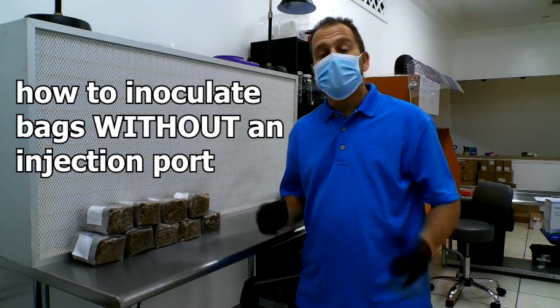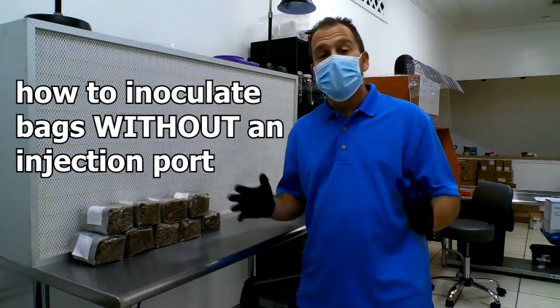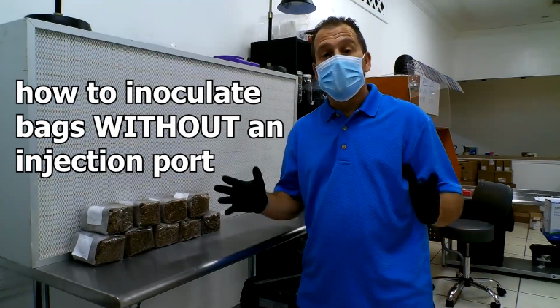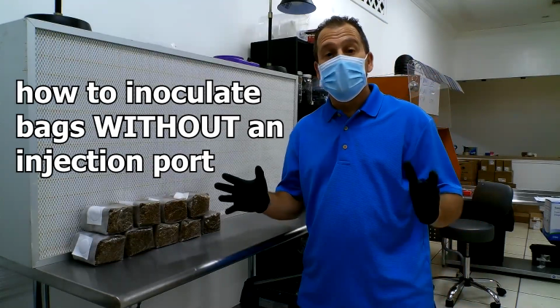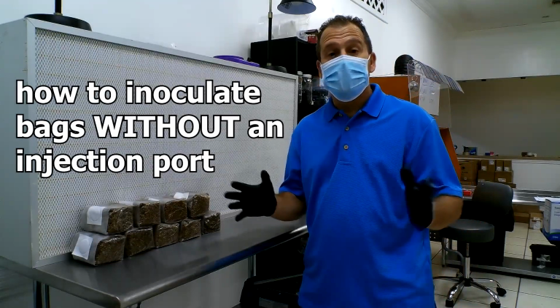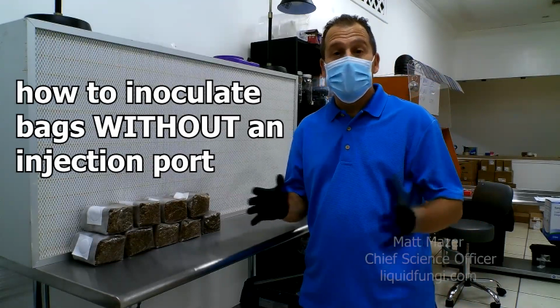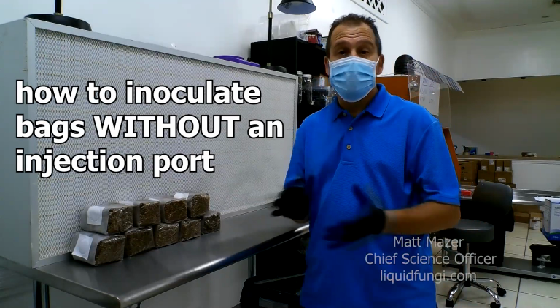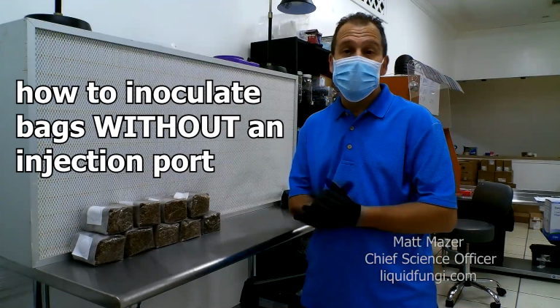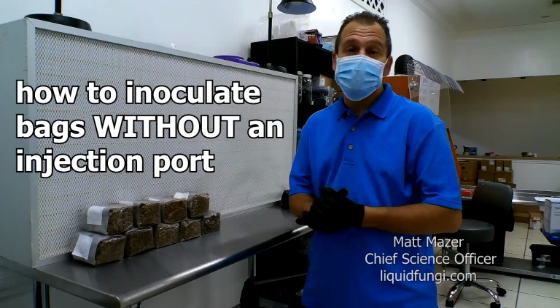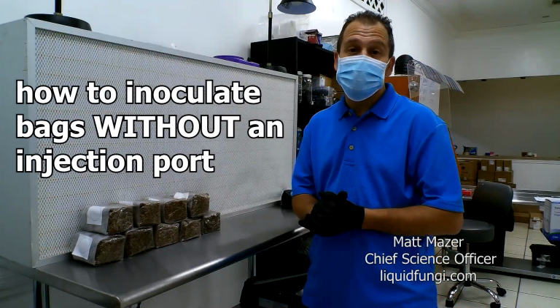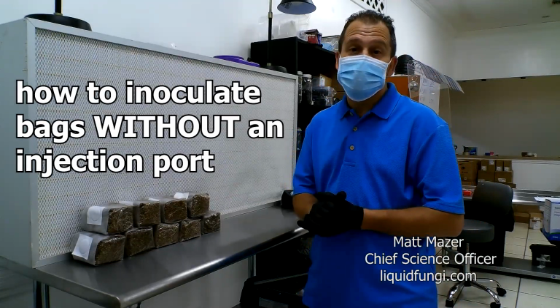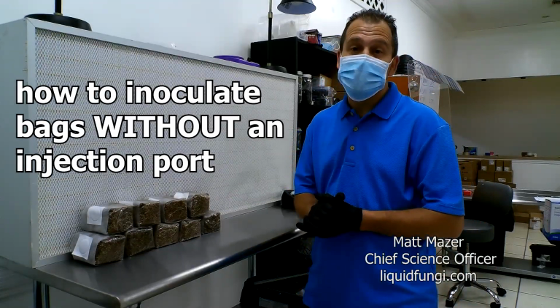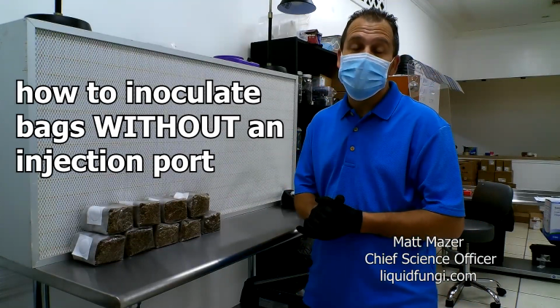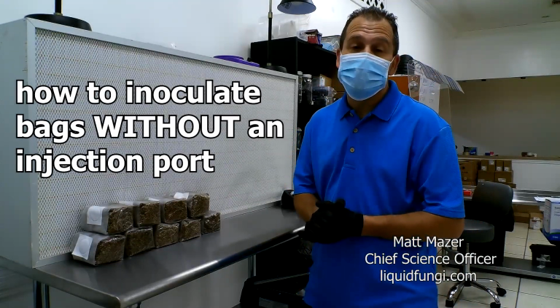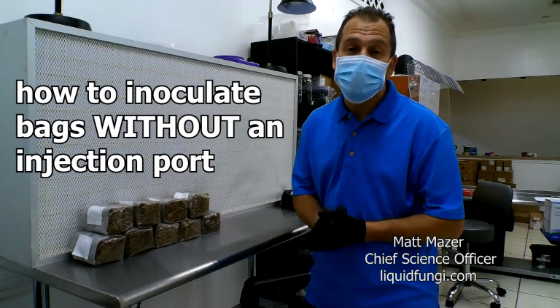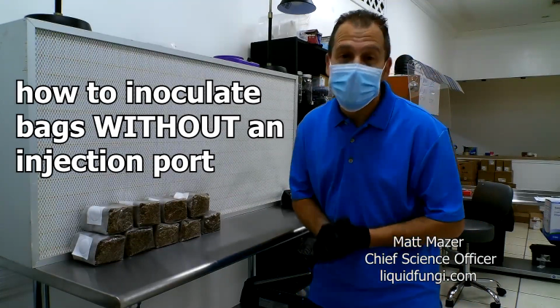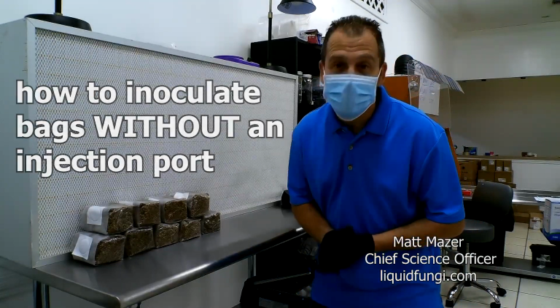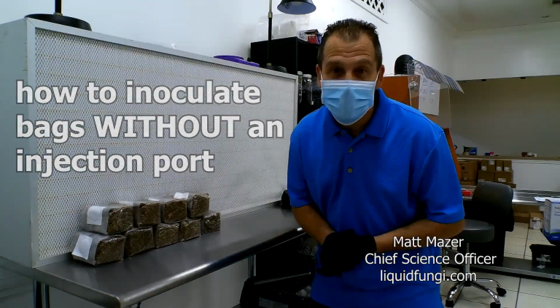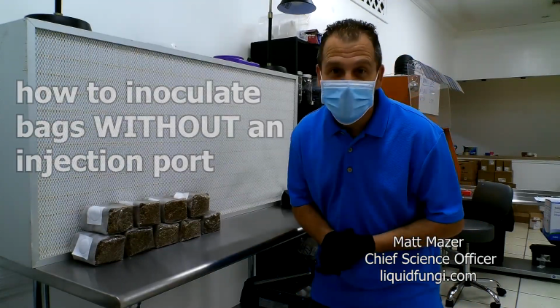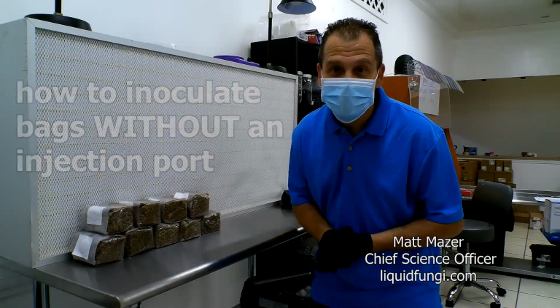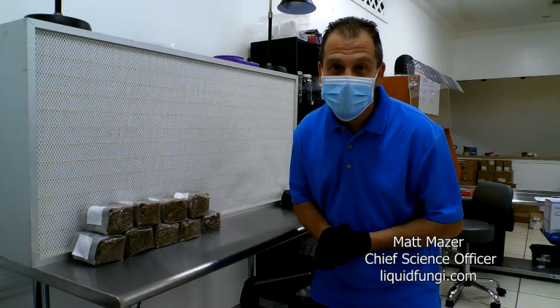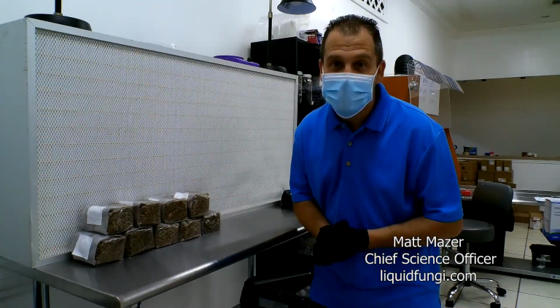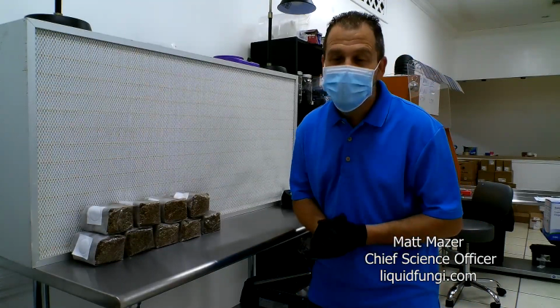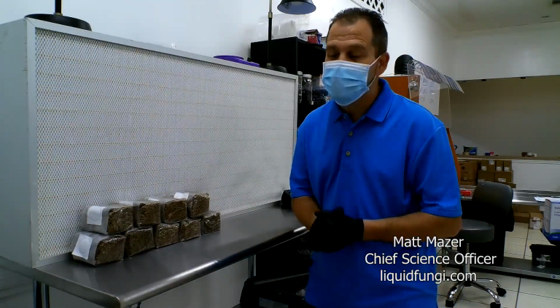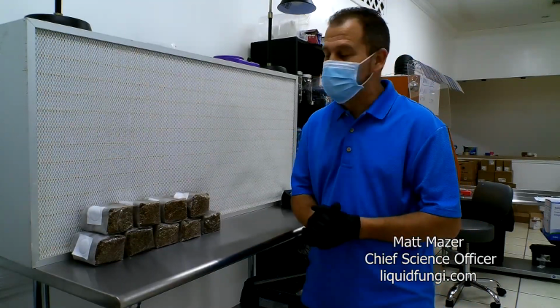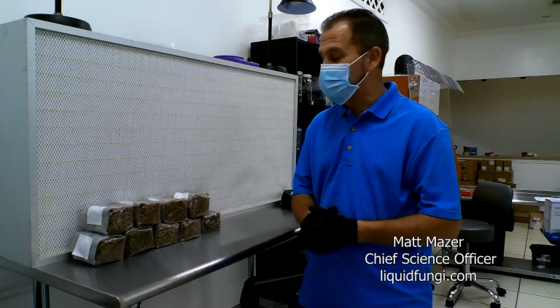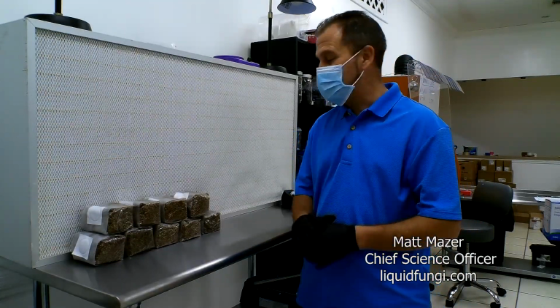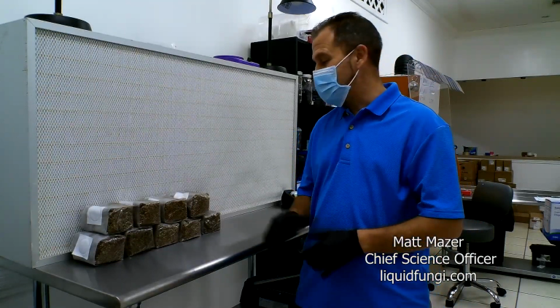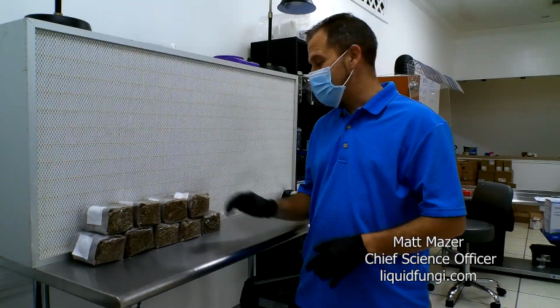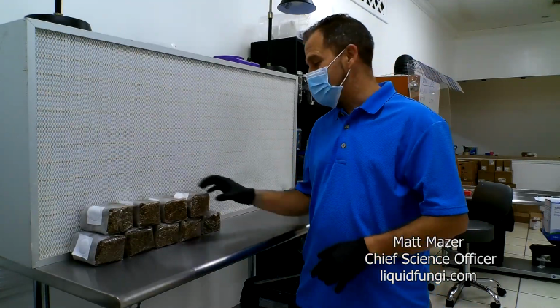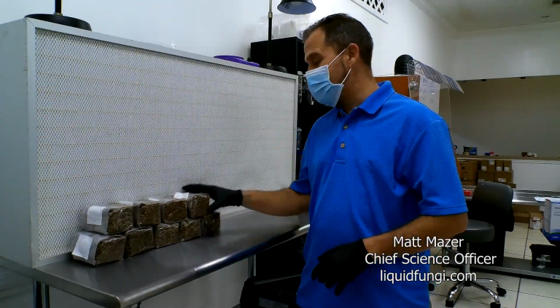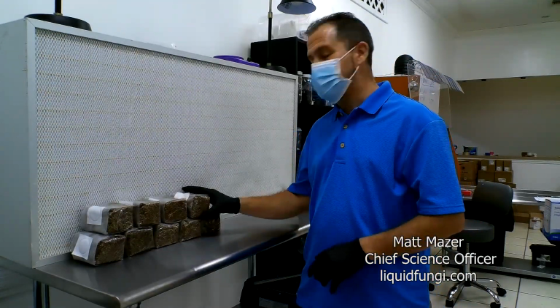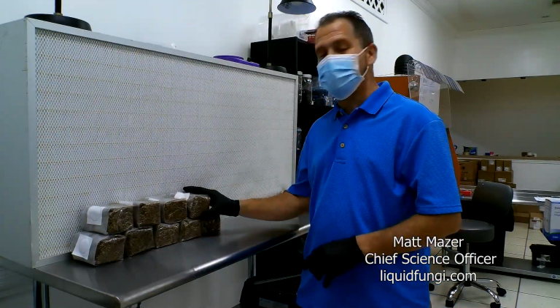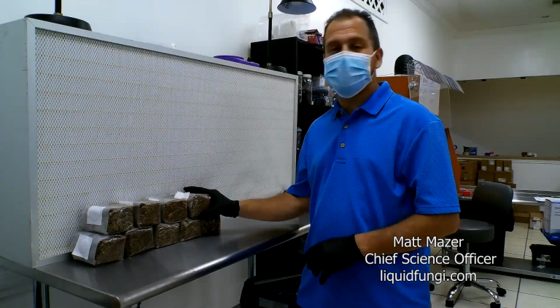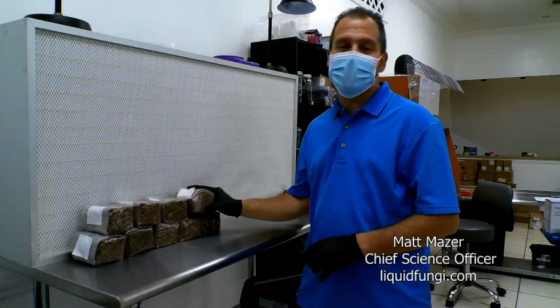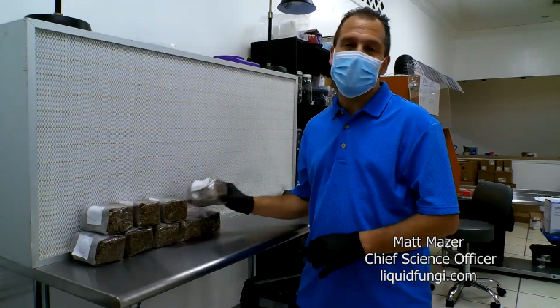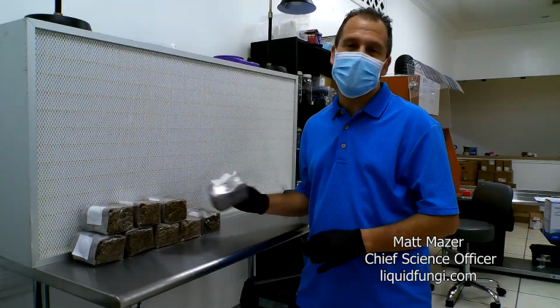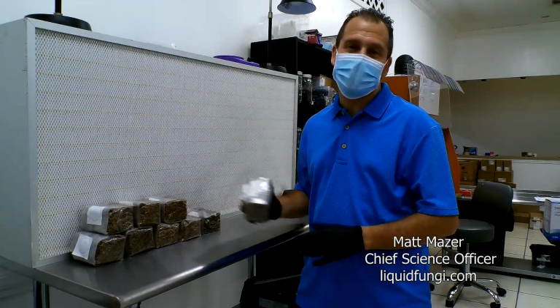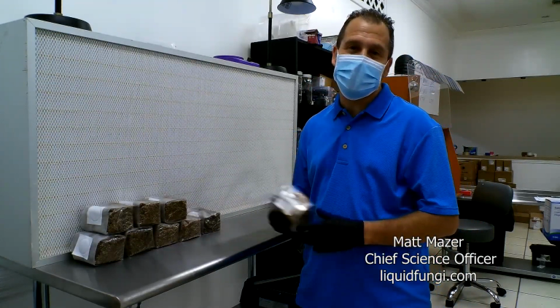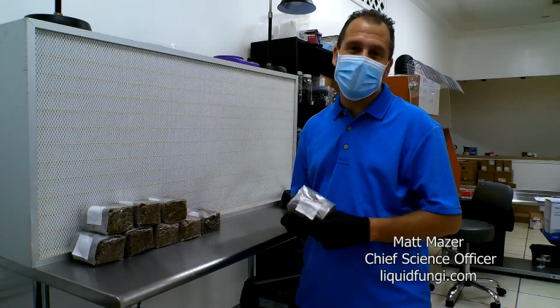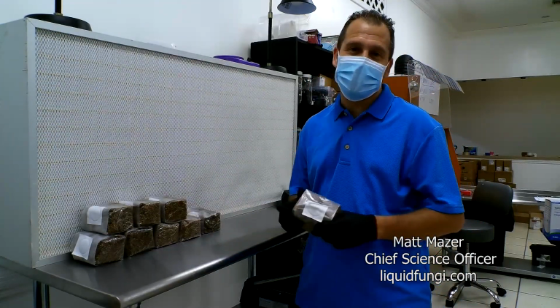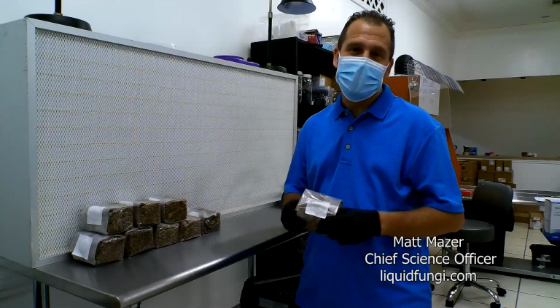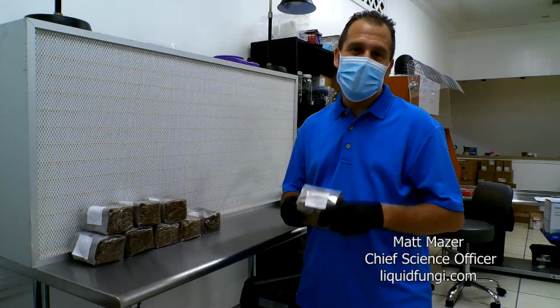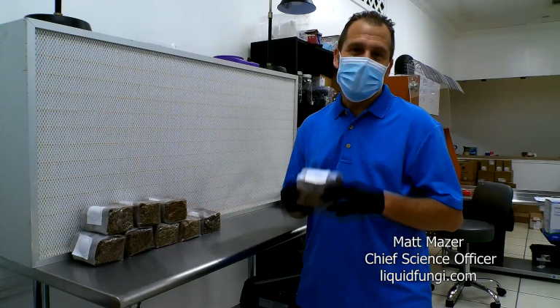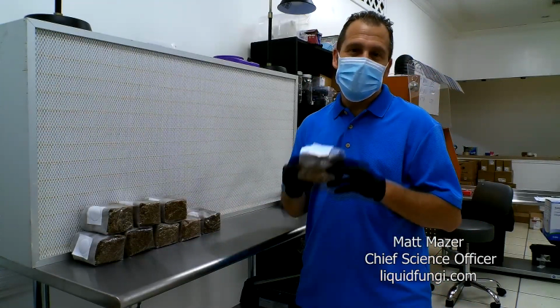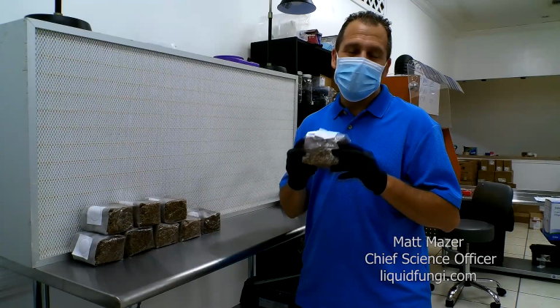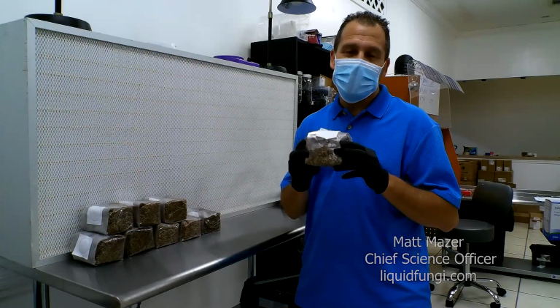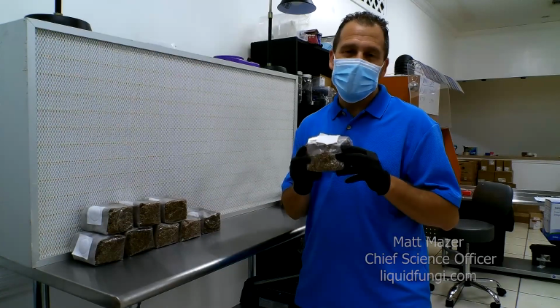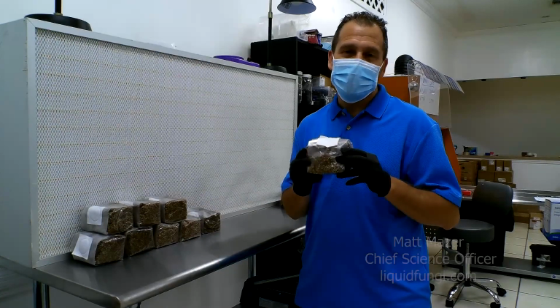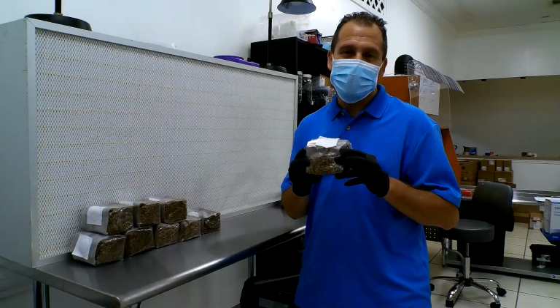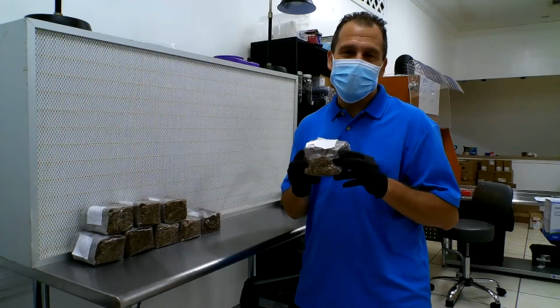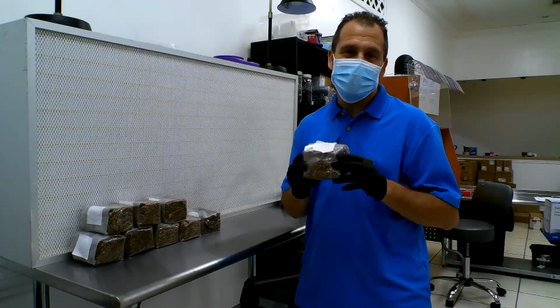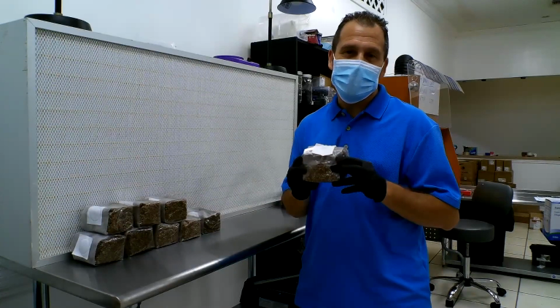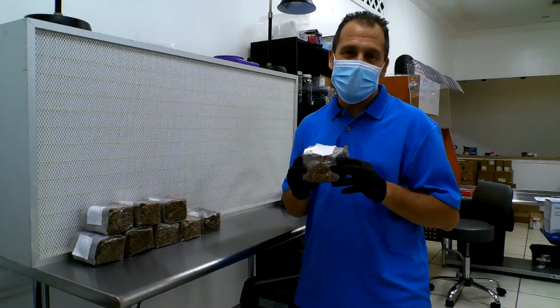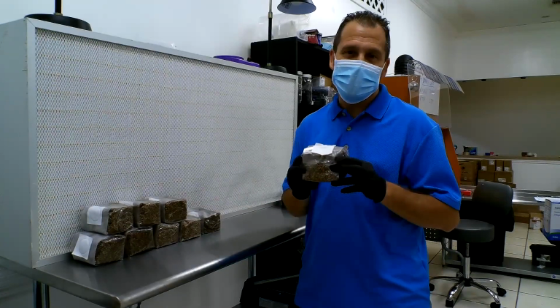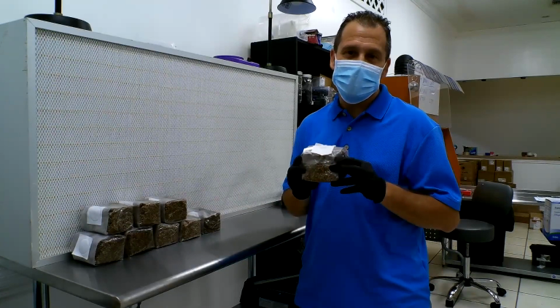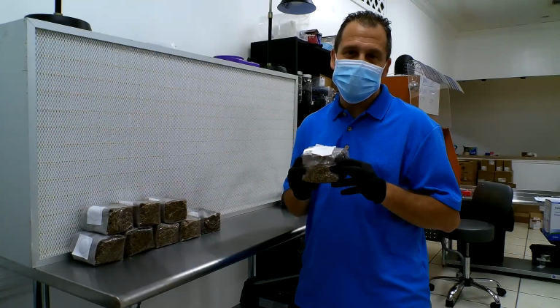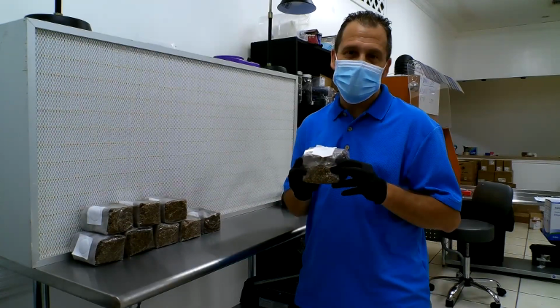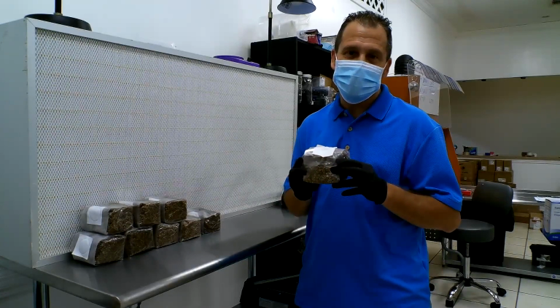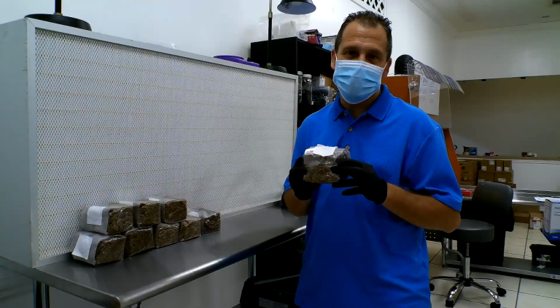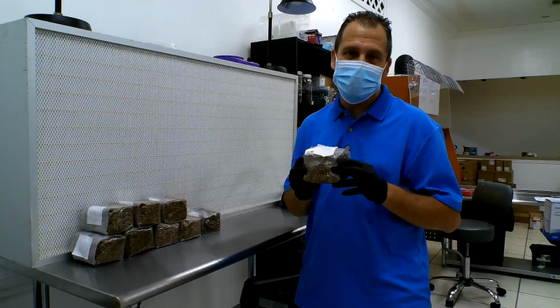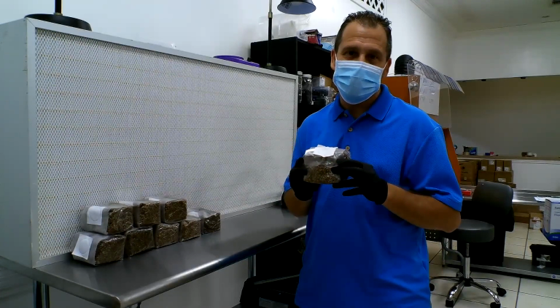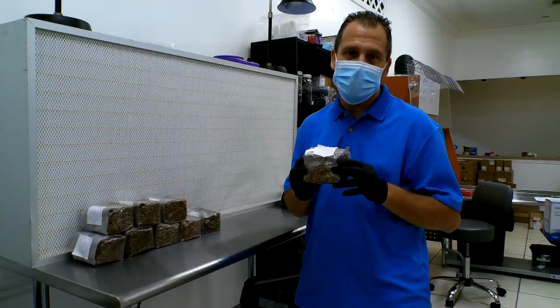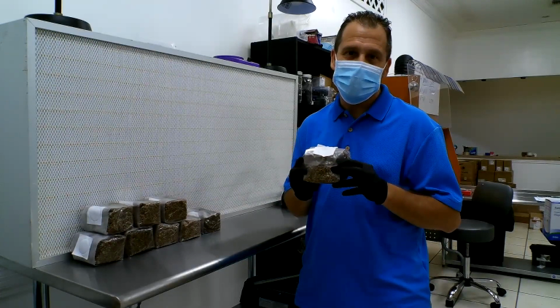Hello, I'm Matt Mazur from Liquid Fungi, and today I'm going to show you how to inoculate rye berries without an injection port.